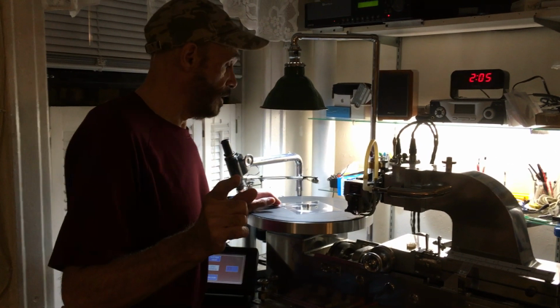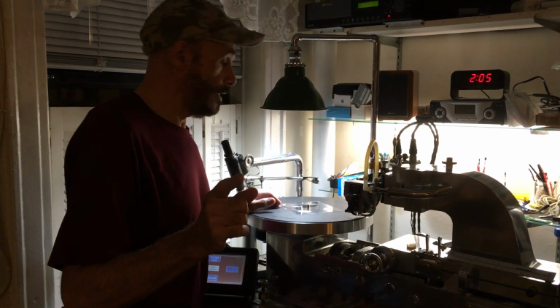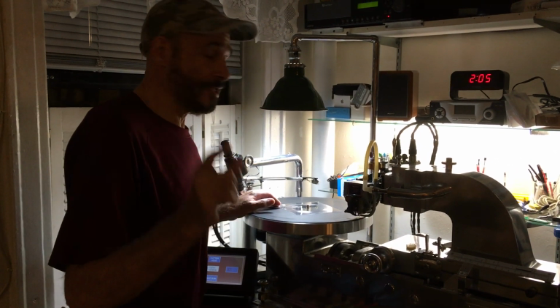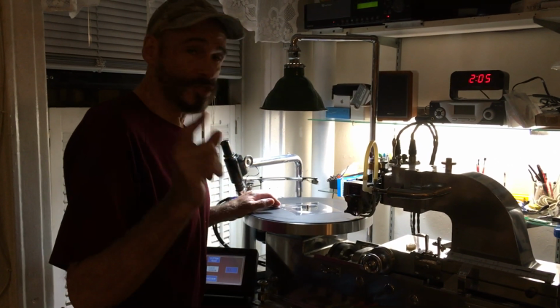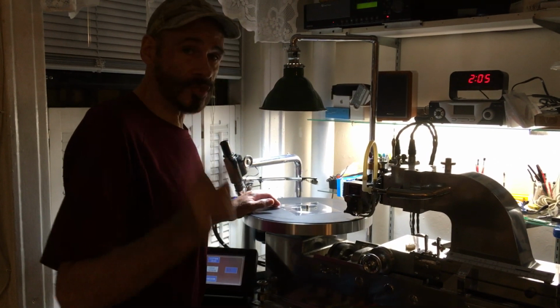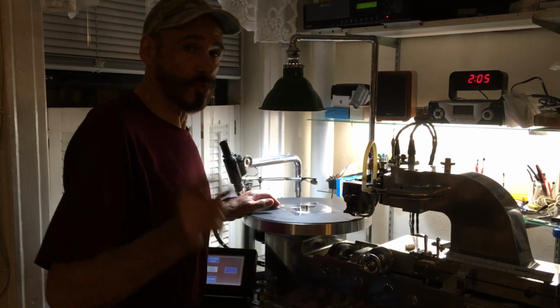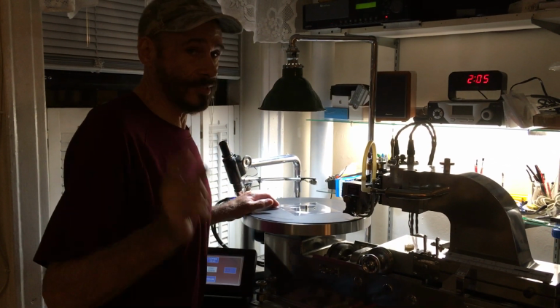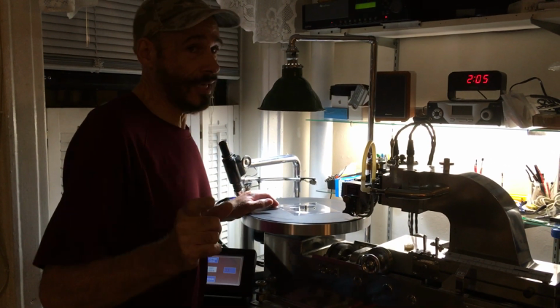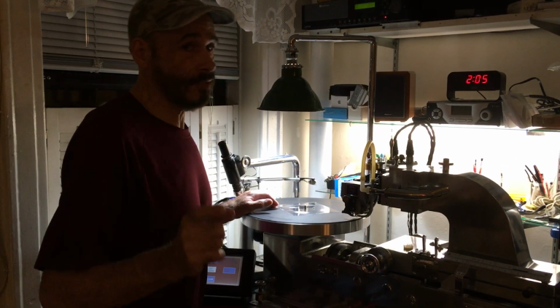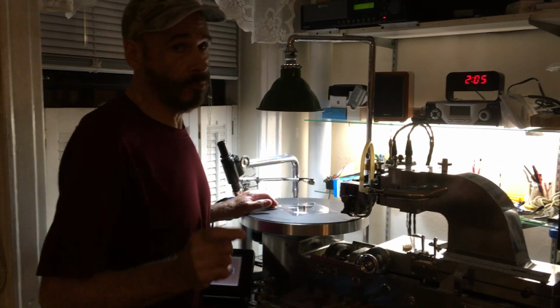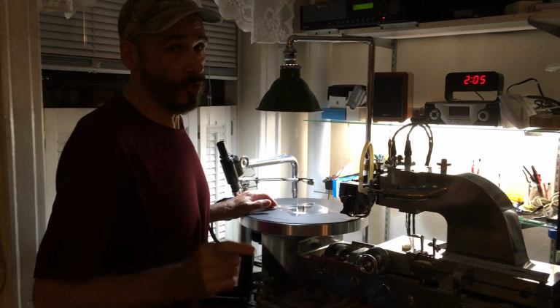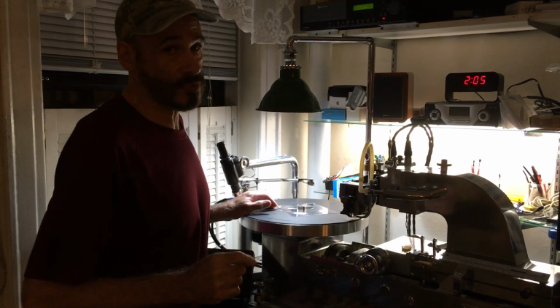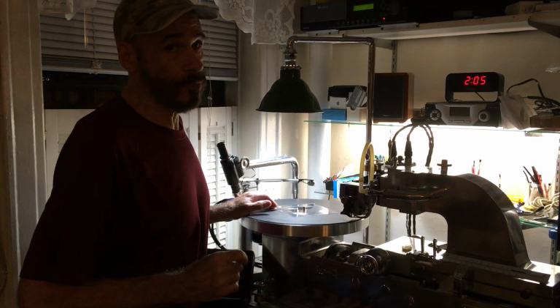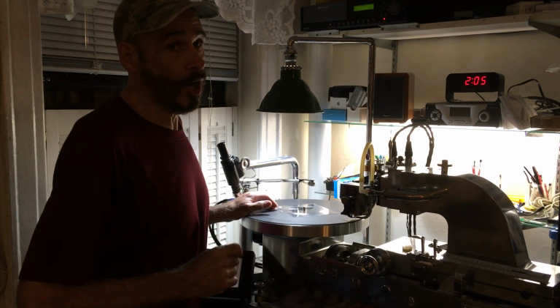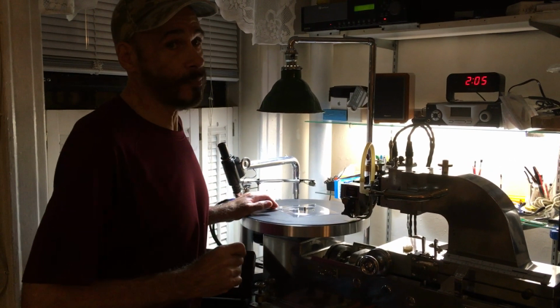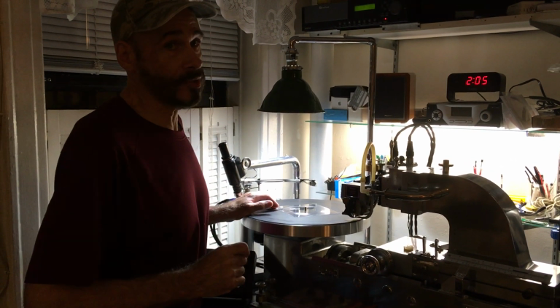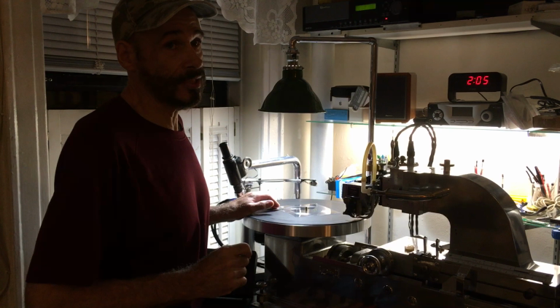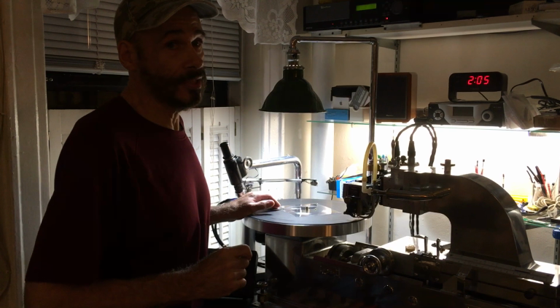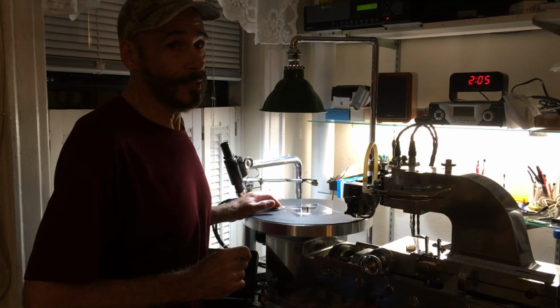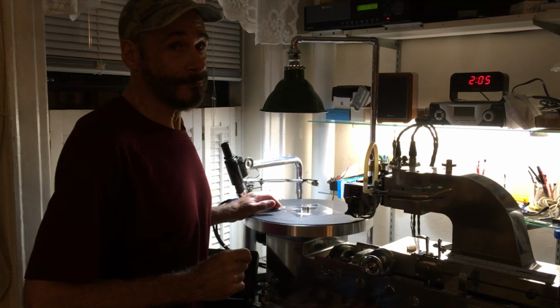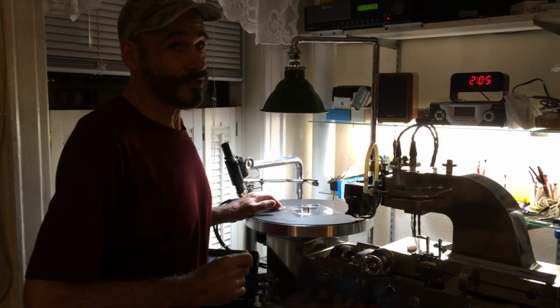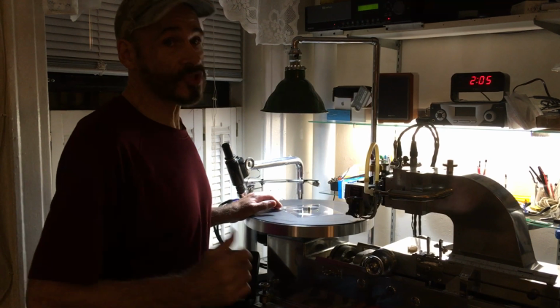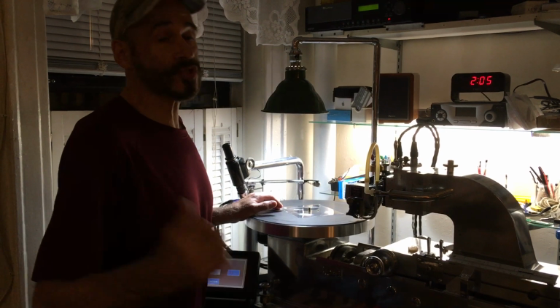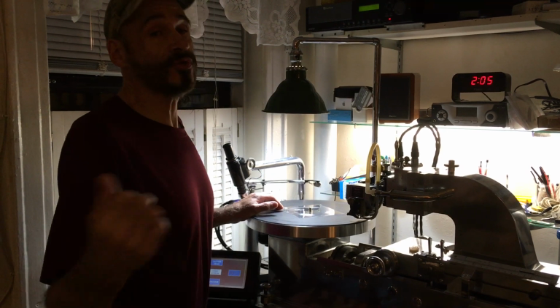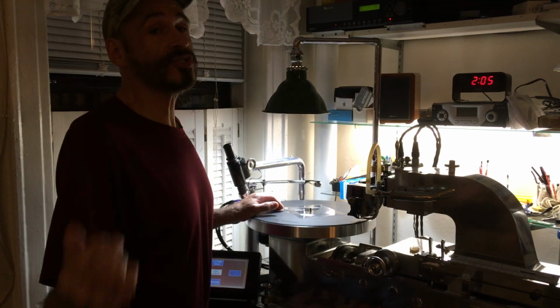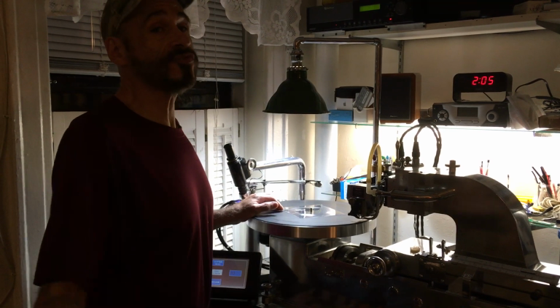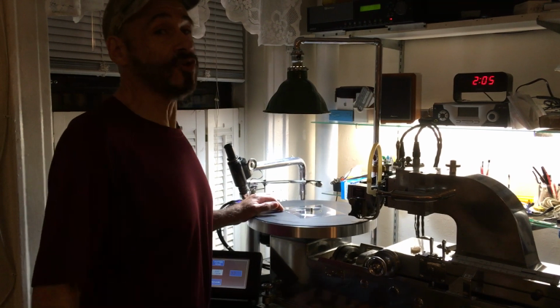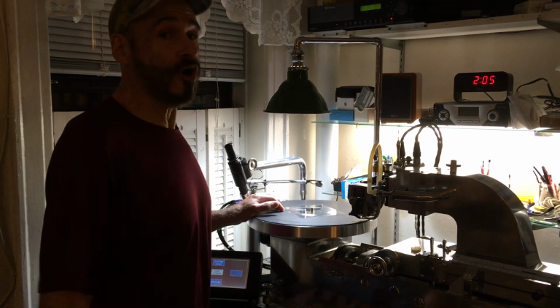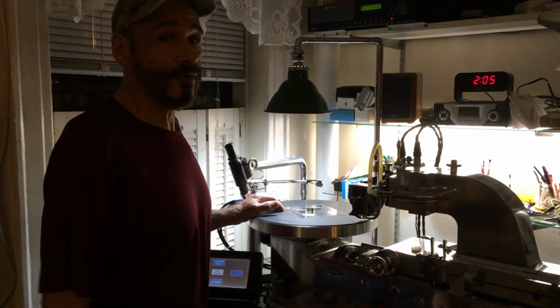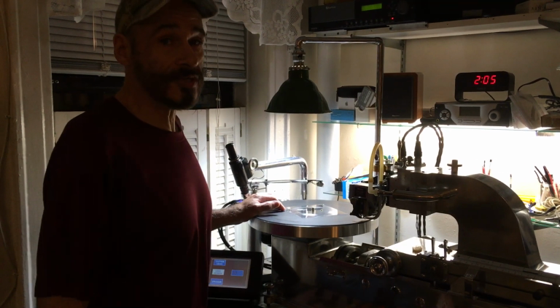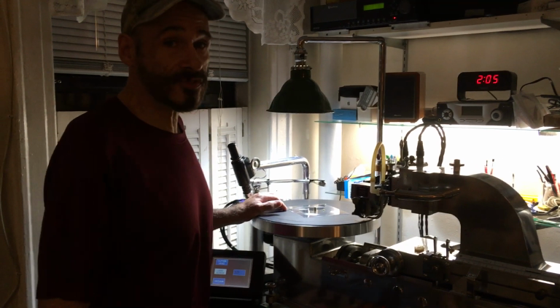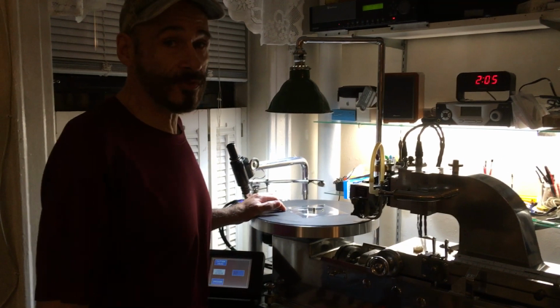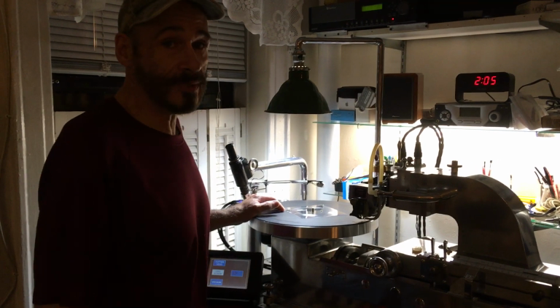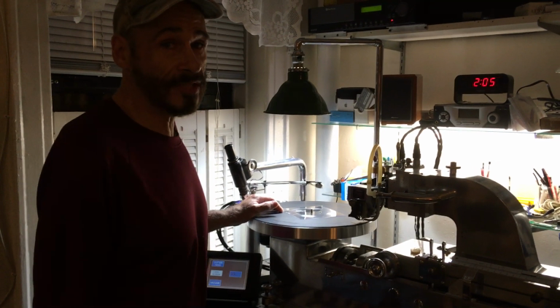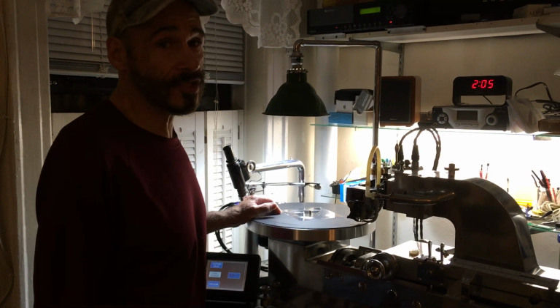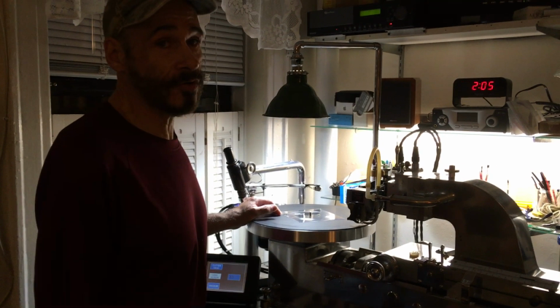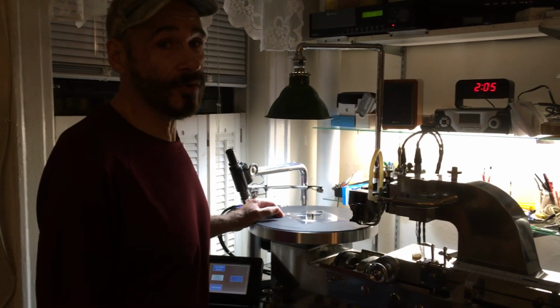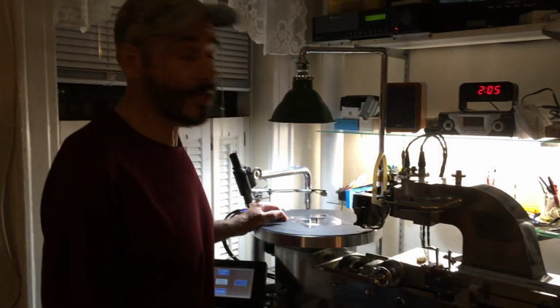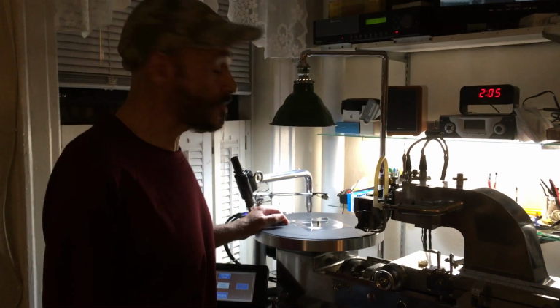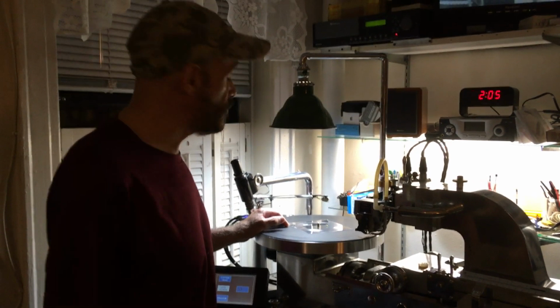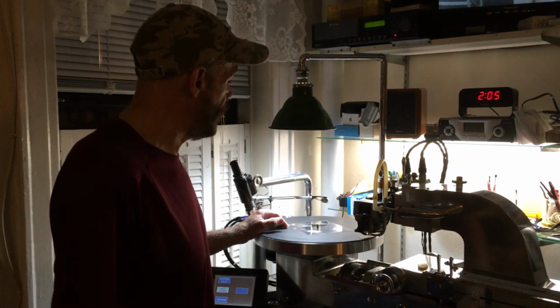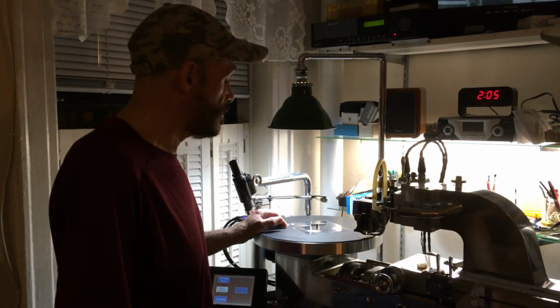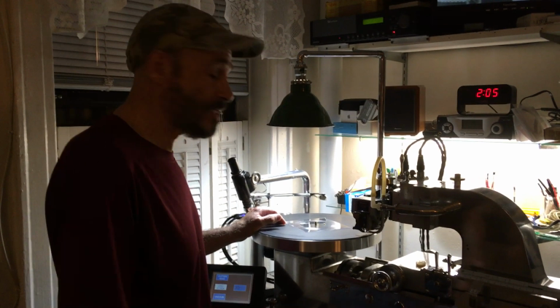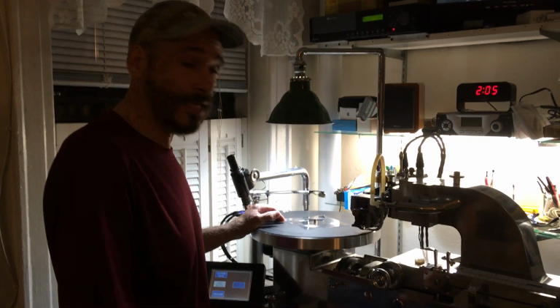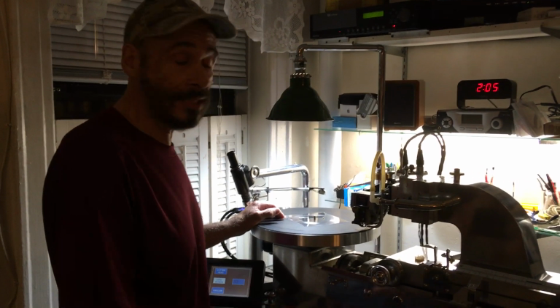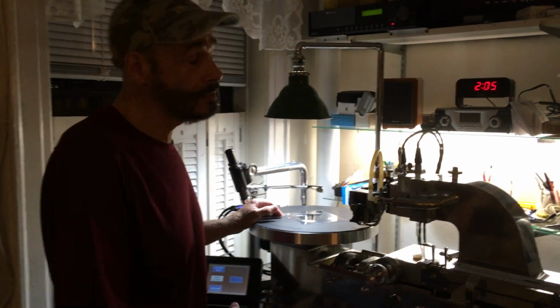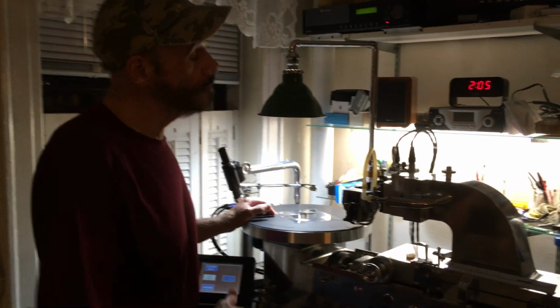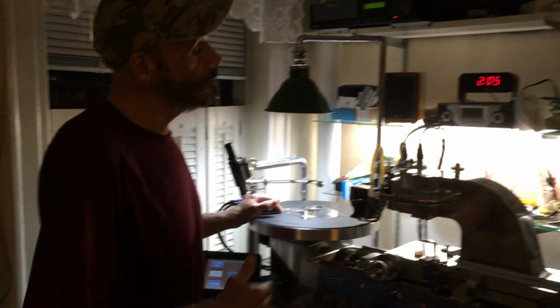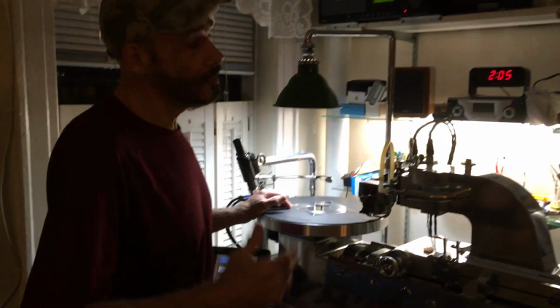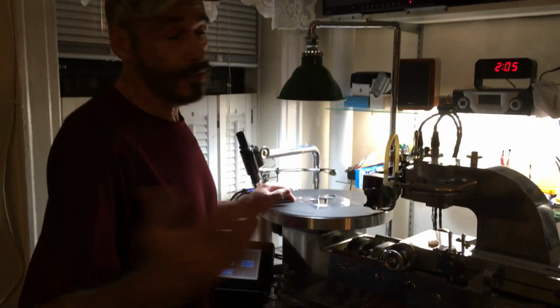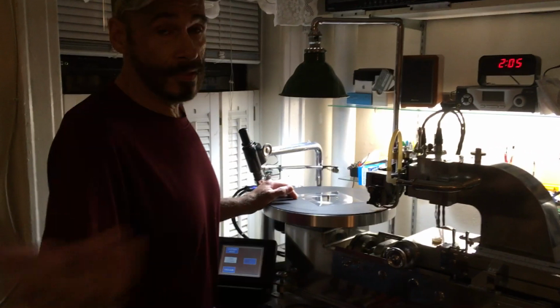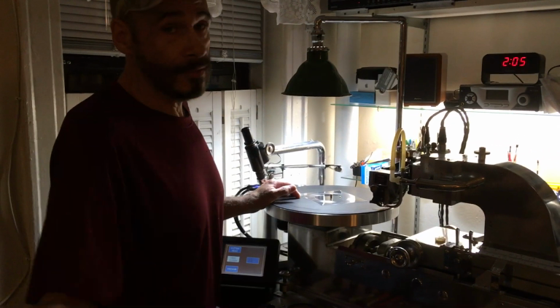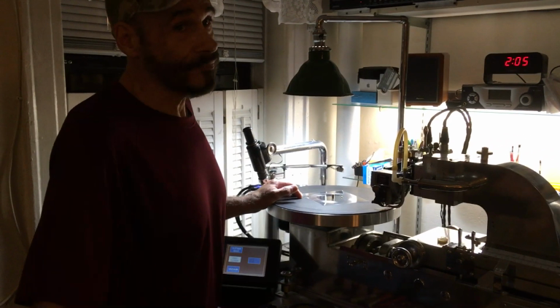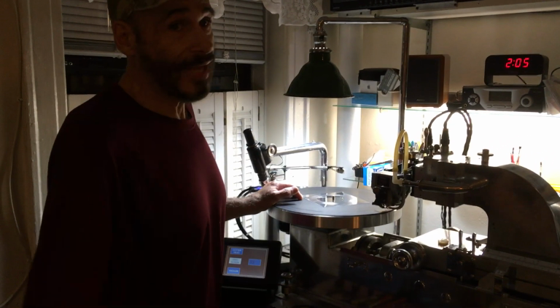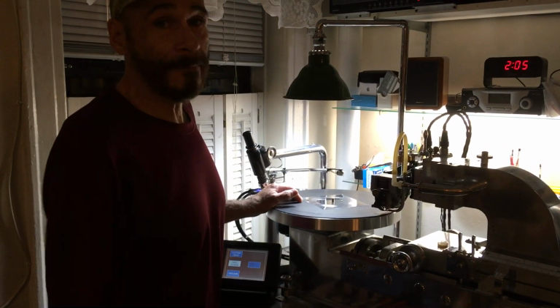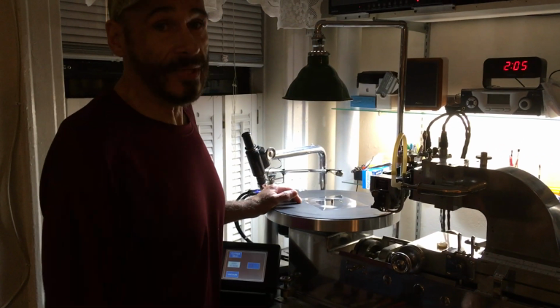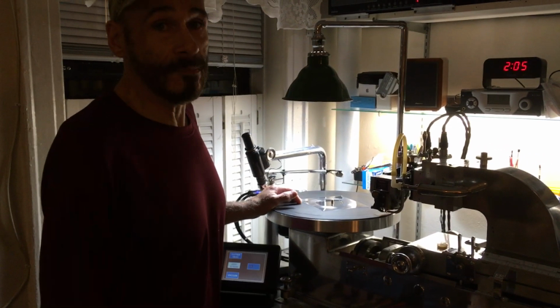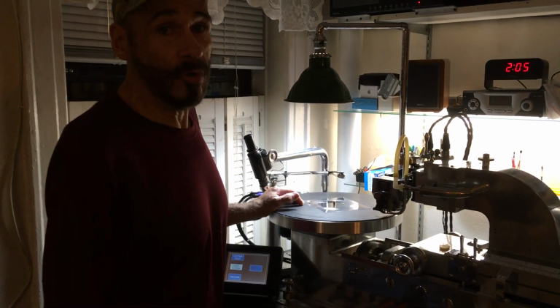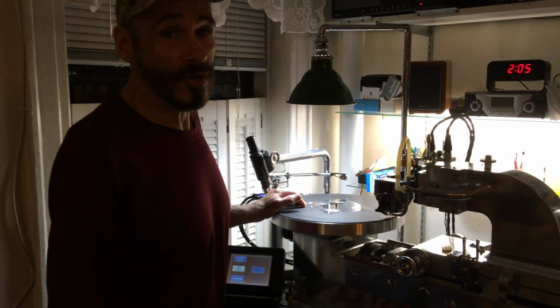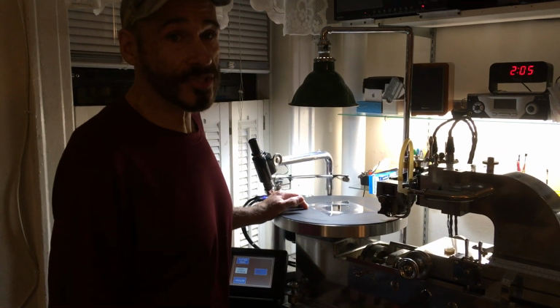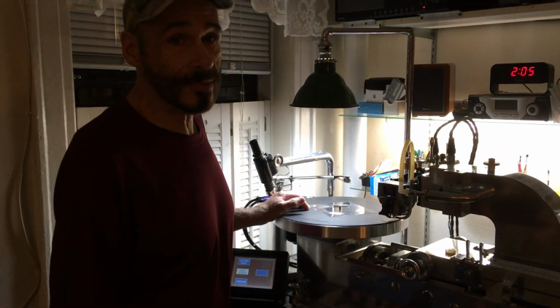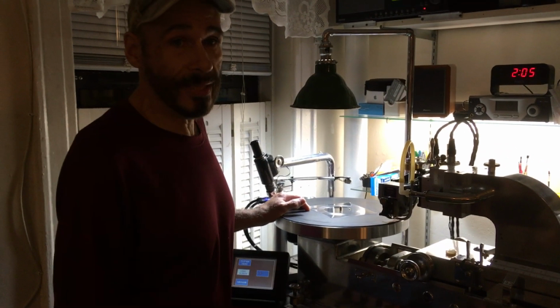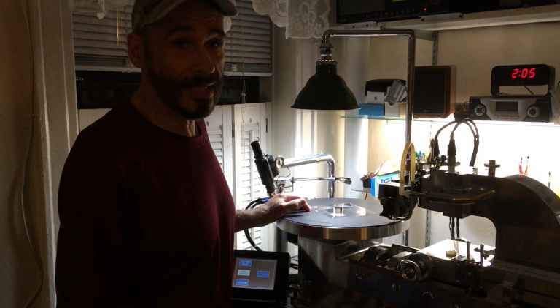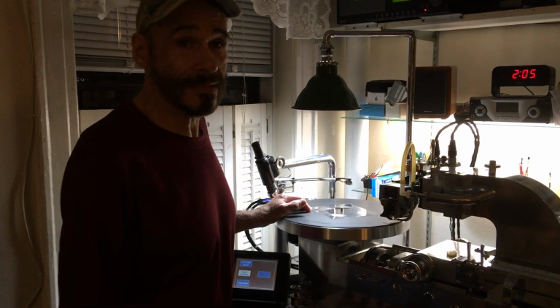This is Rich Flores from Lathe Cut Records, saying: Happy embossing, man.